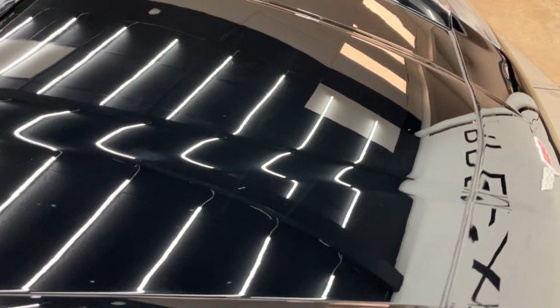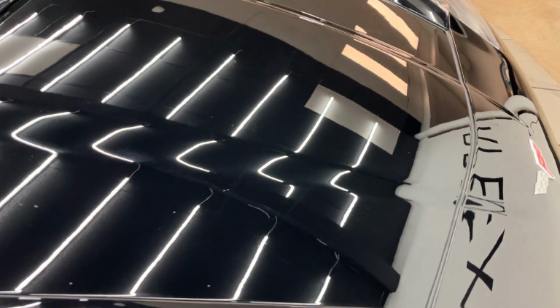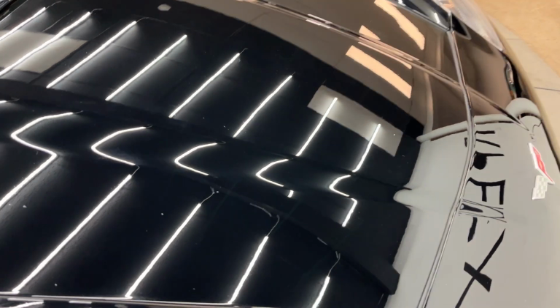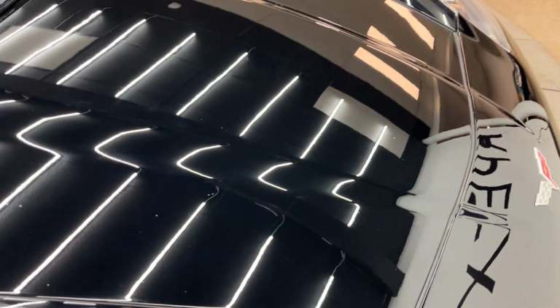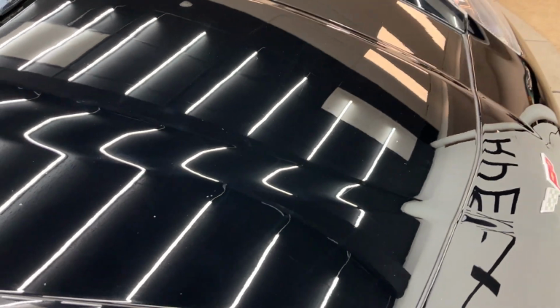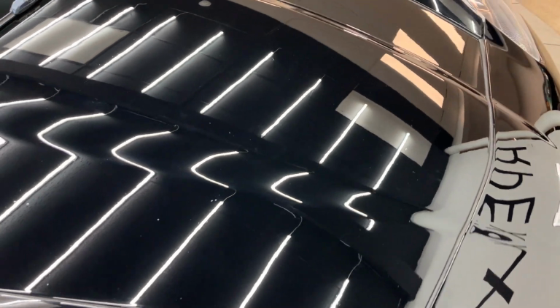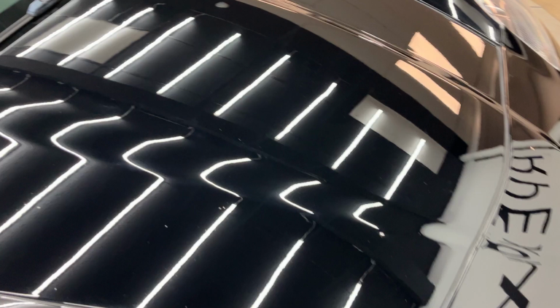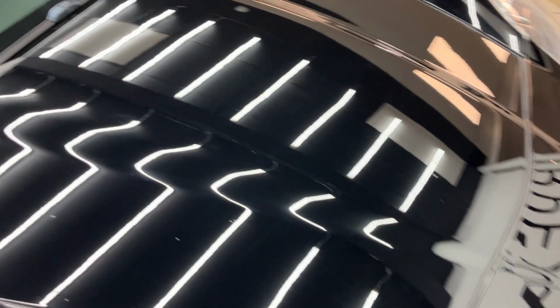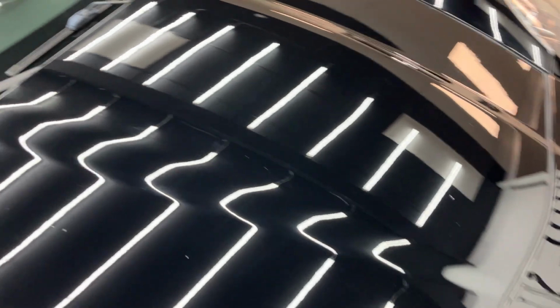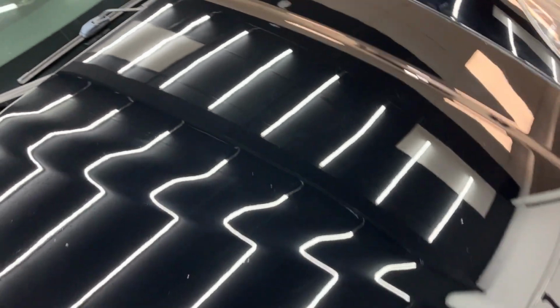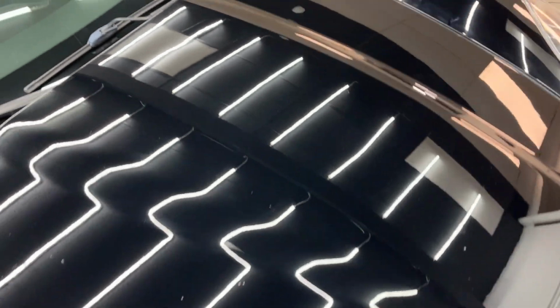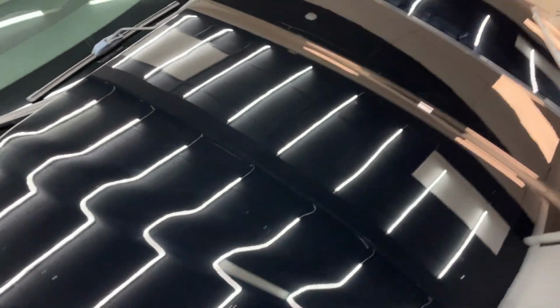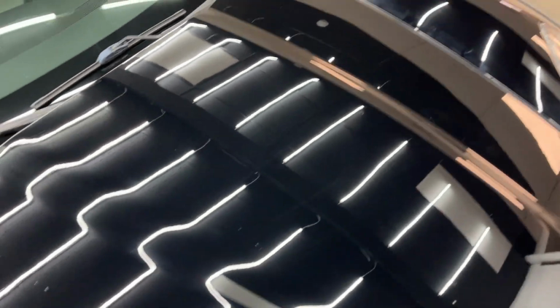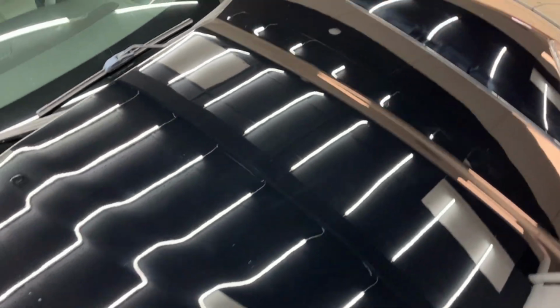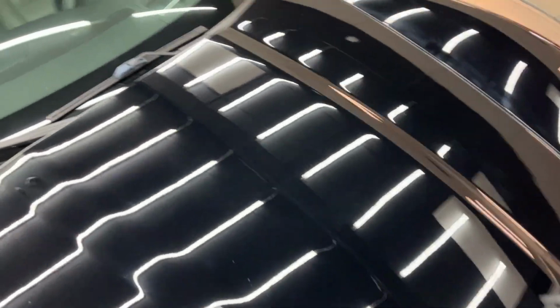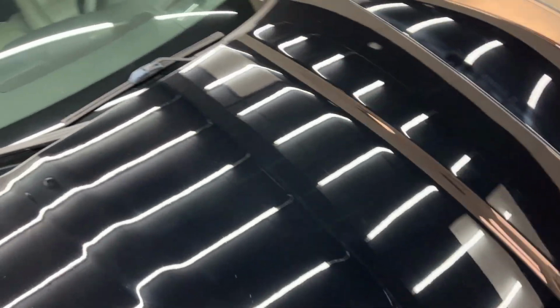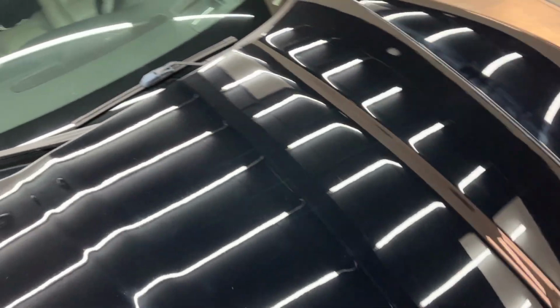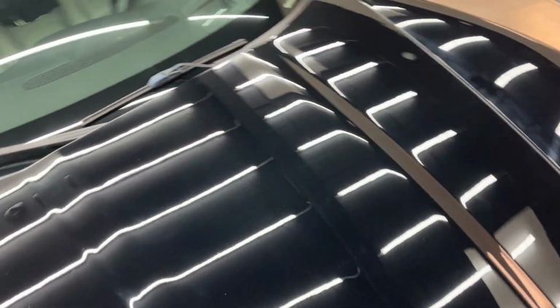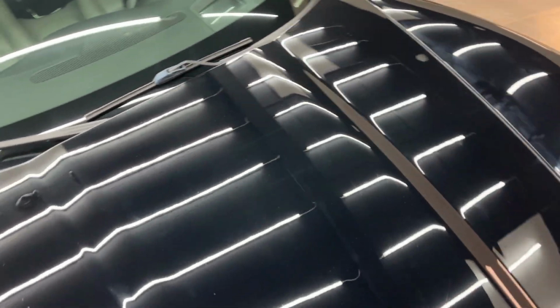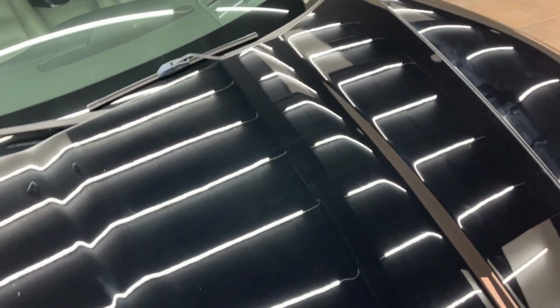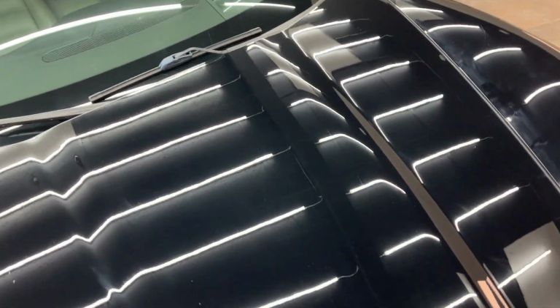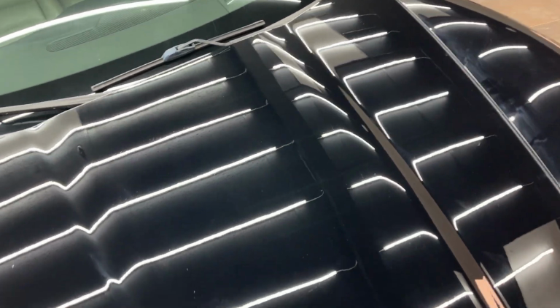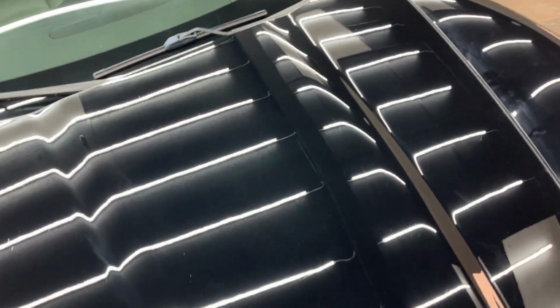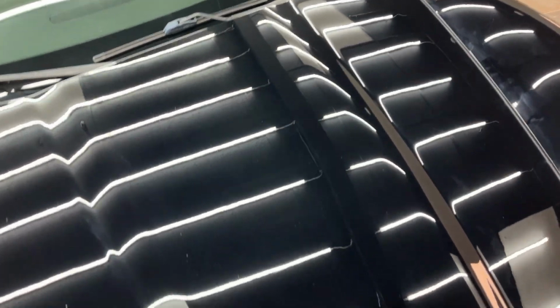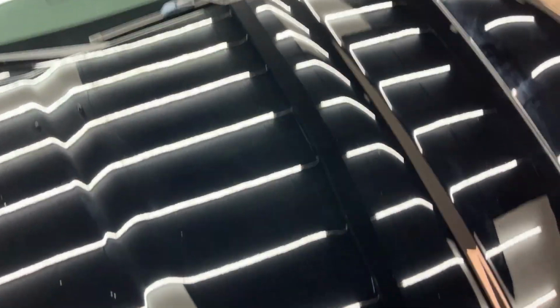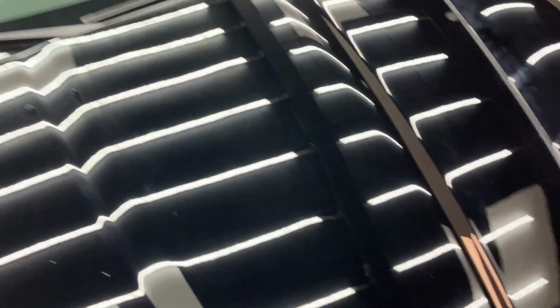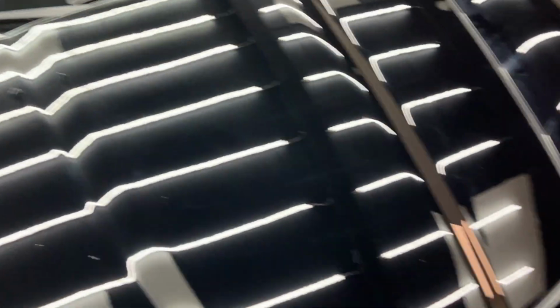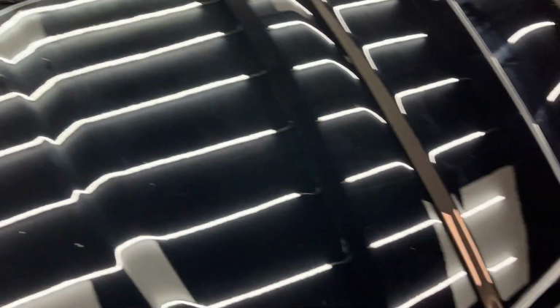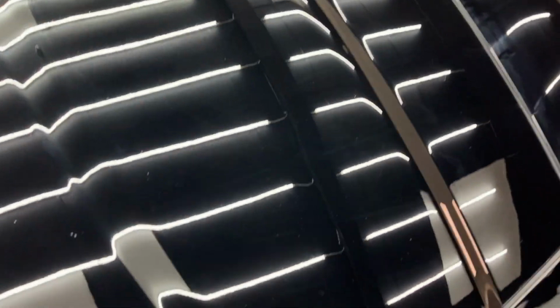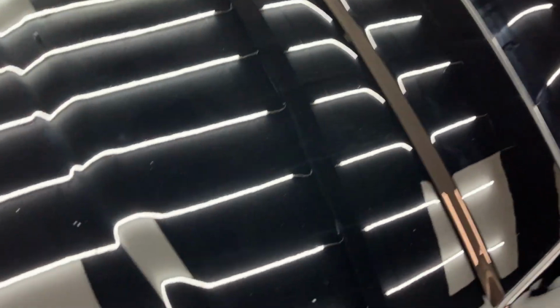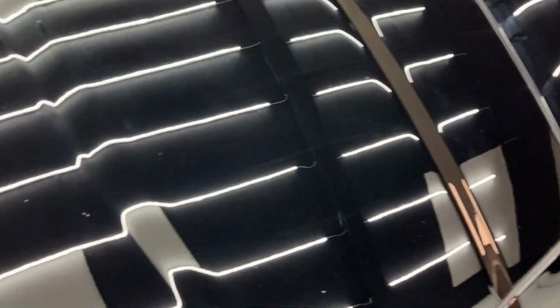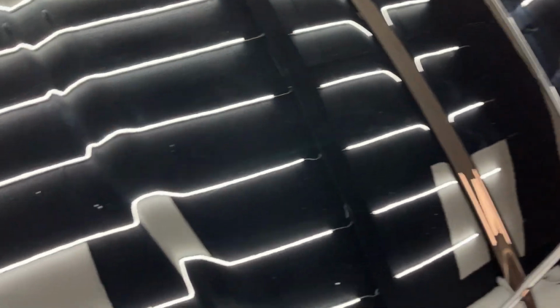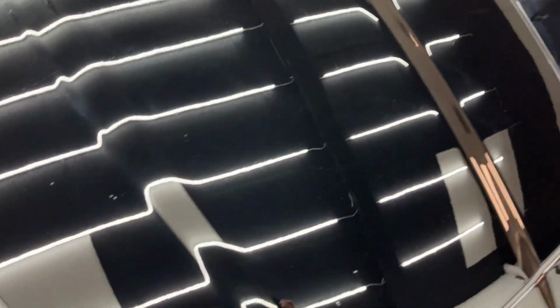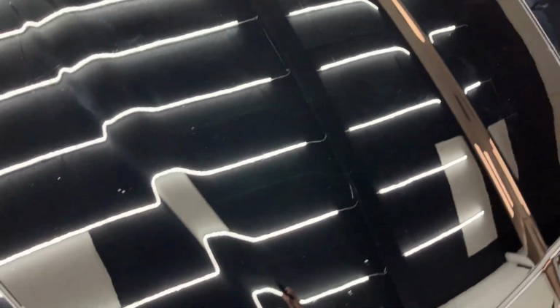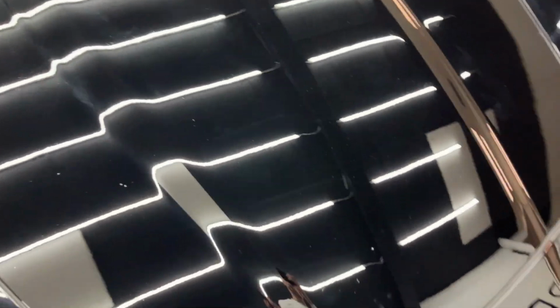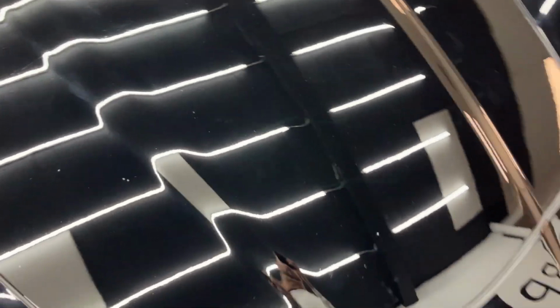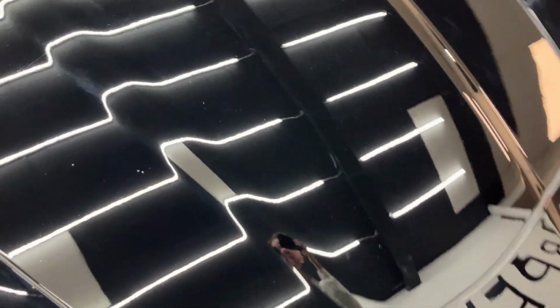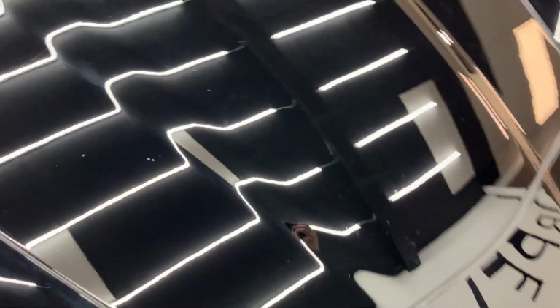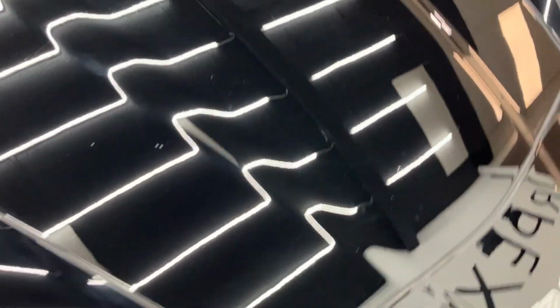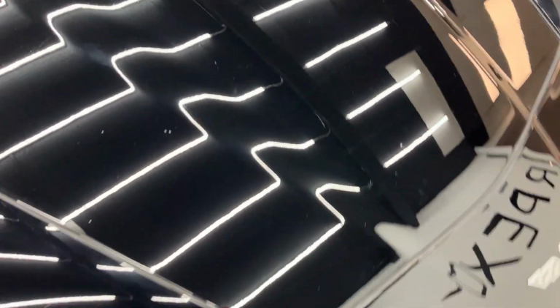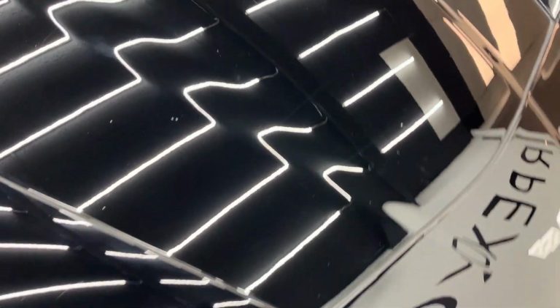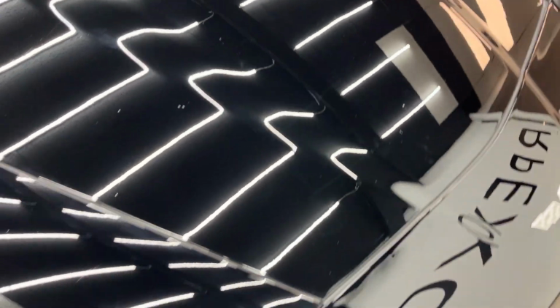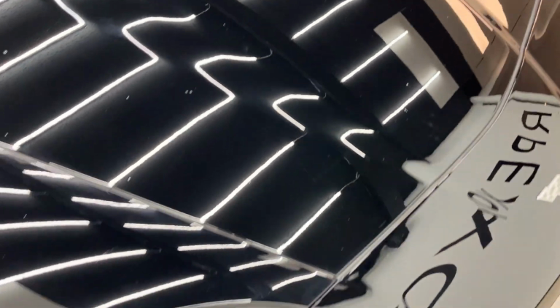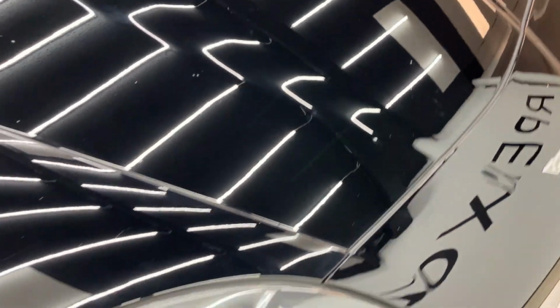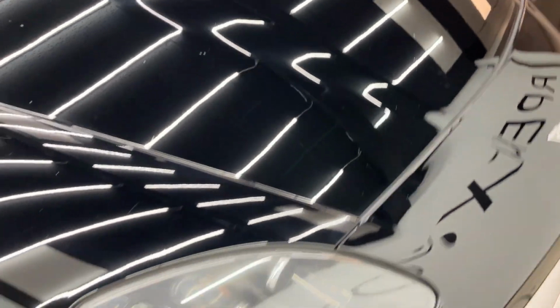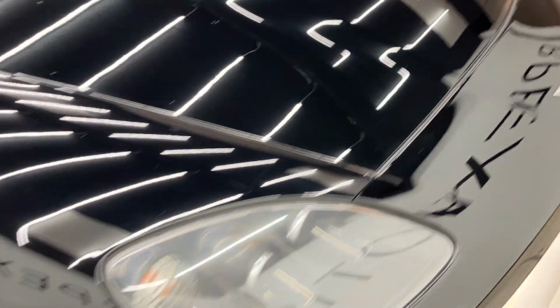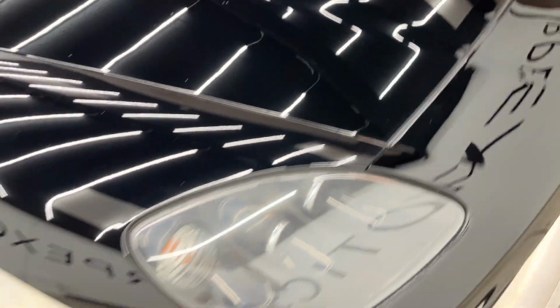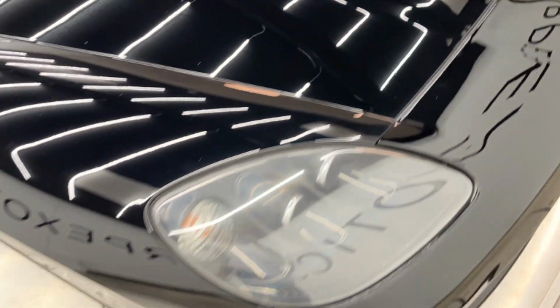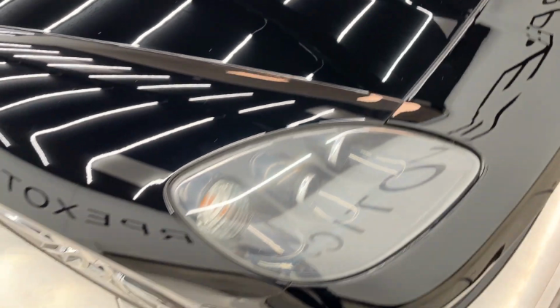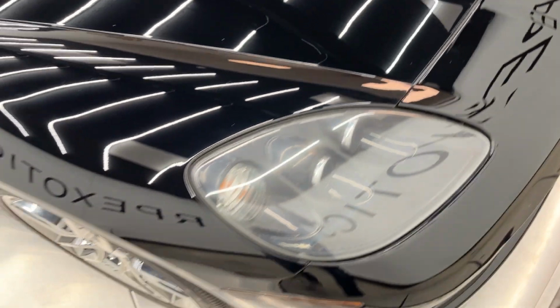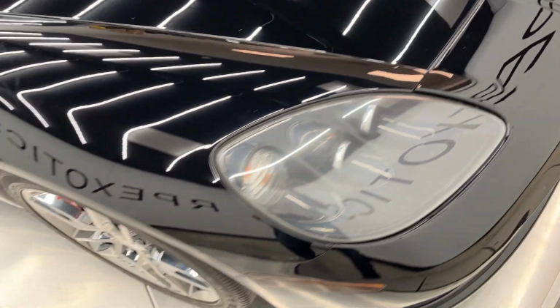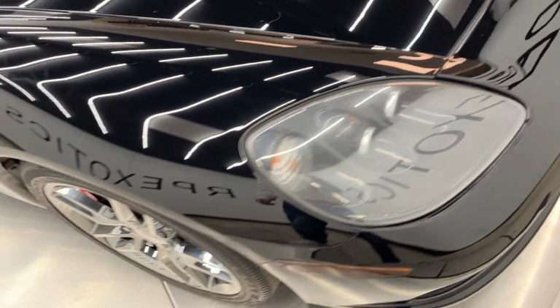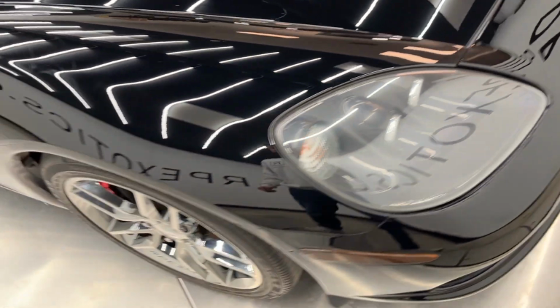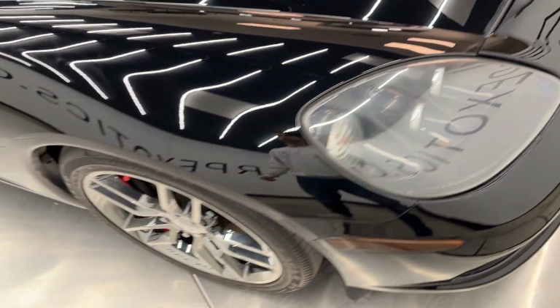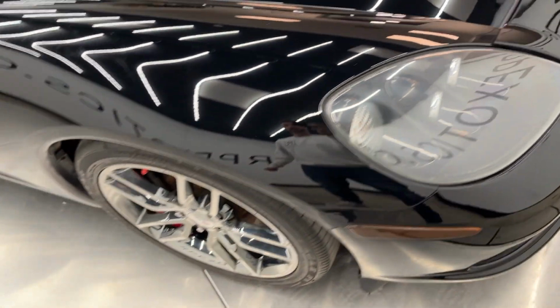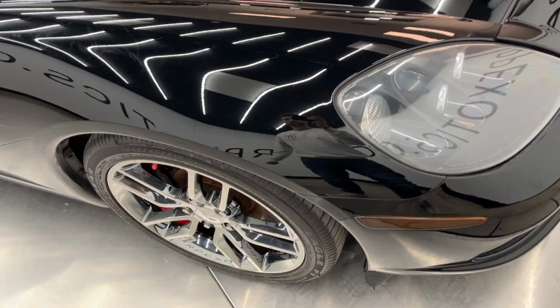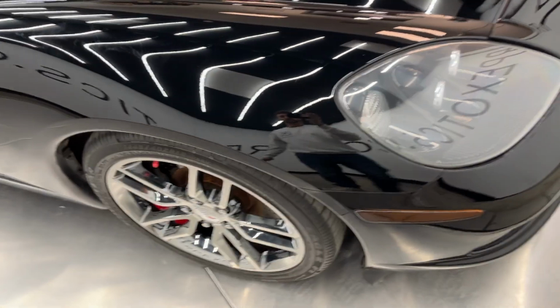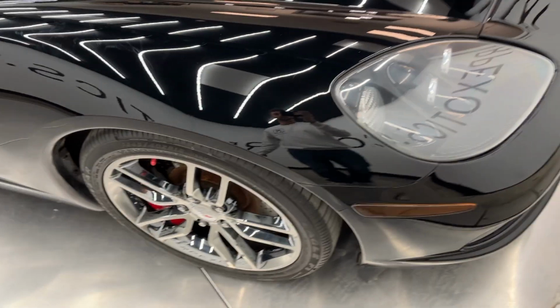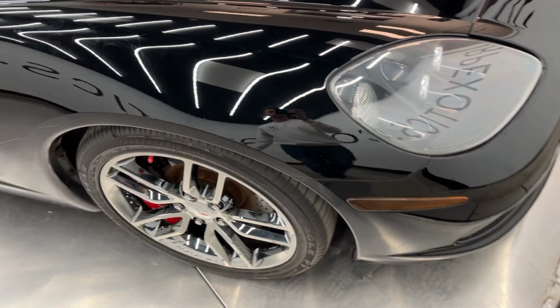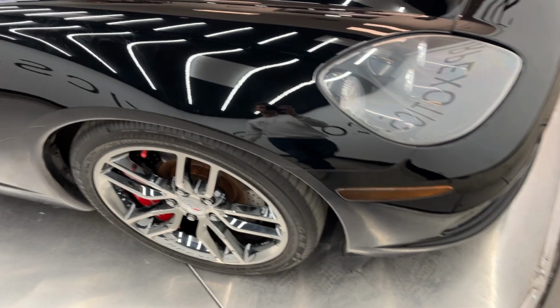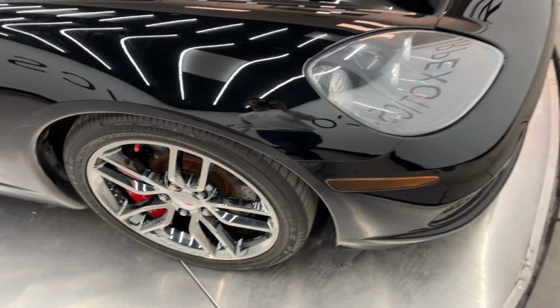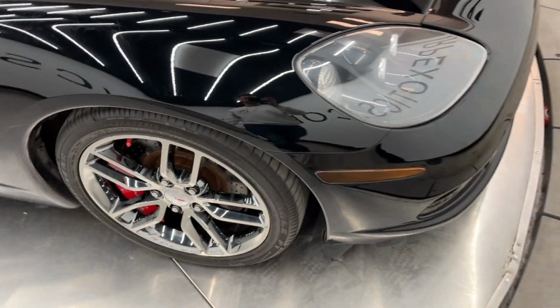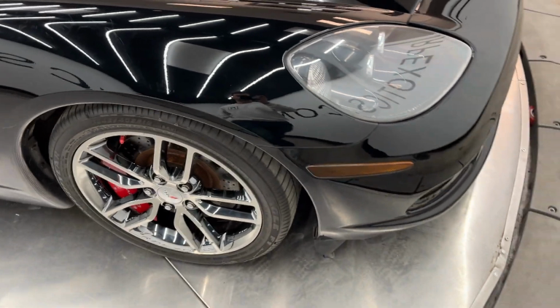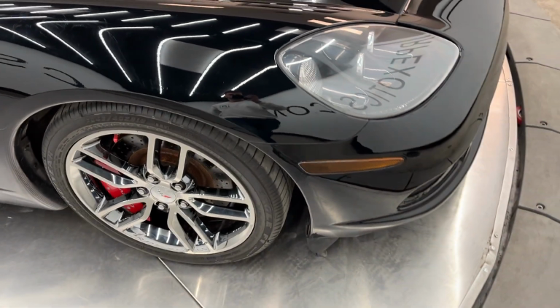These lights really show everything — I can't even see half of these speckles that are in the lights, and I'm standing right on top of the car.